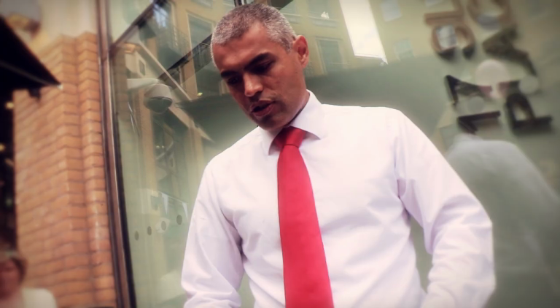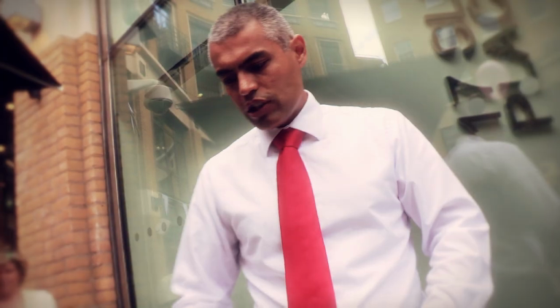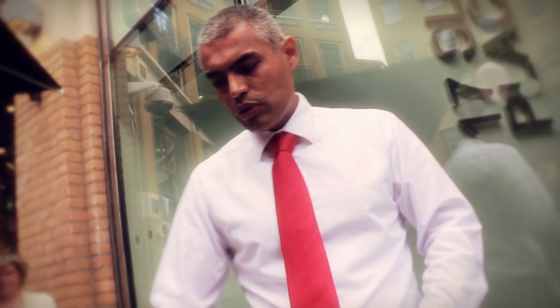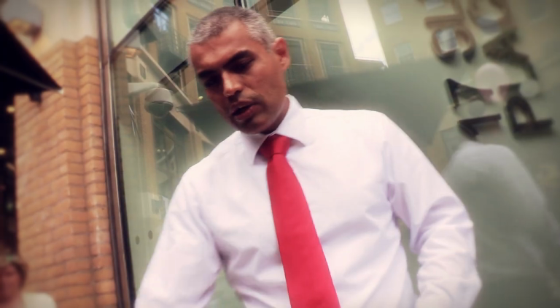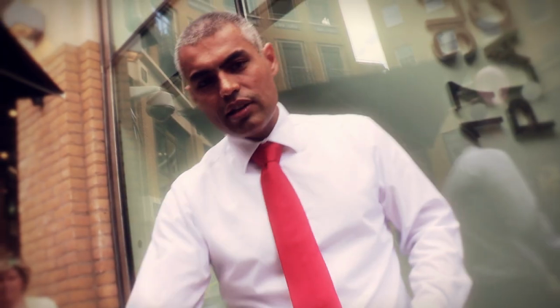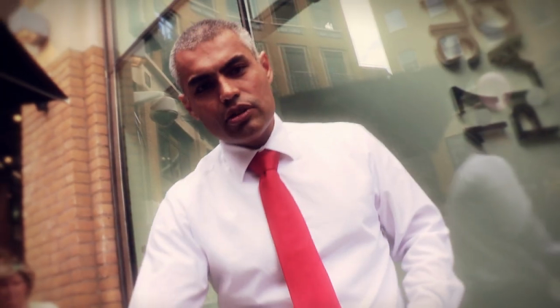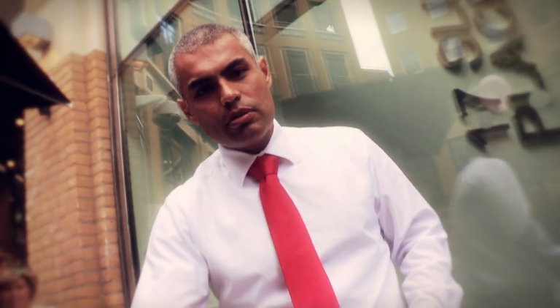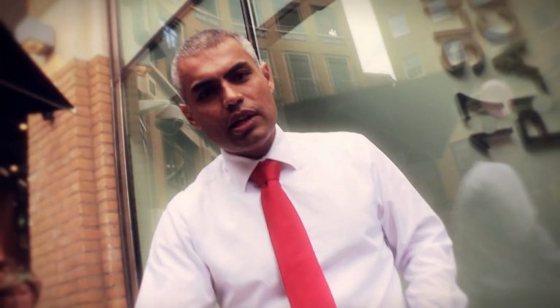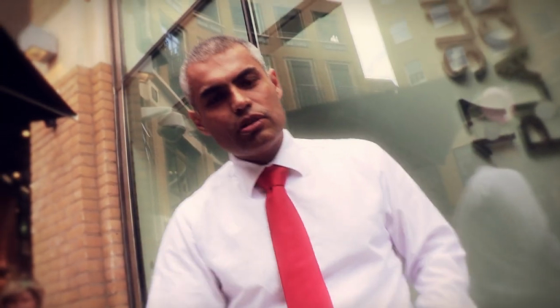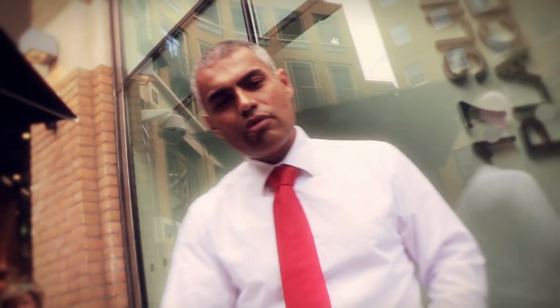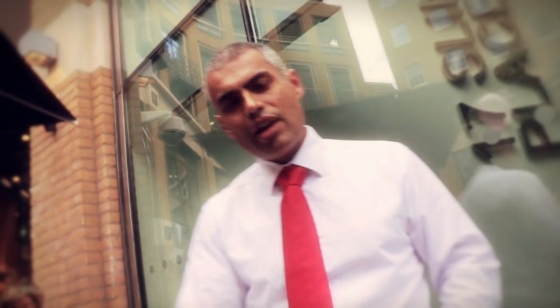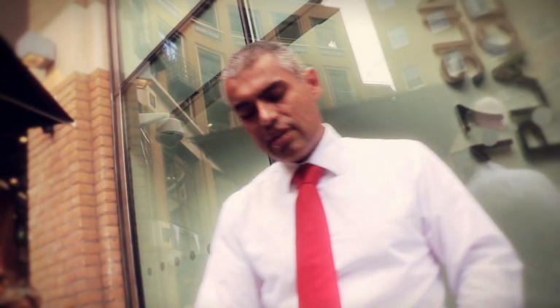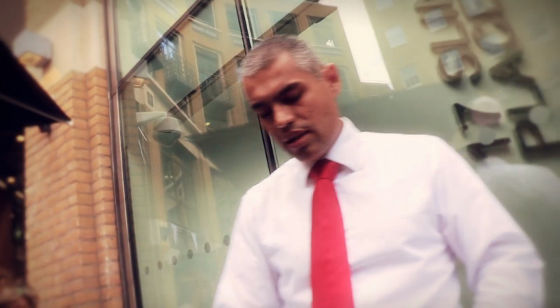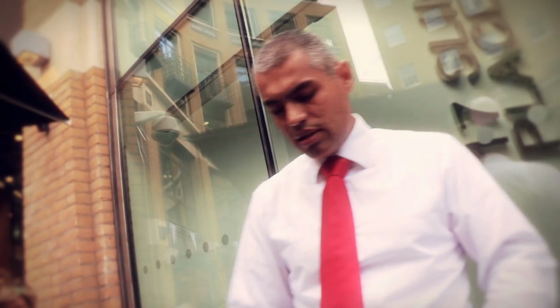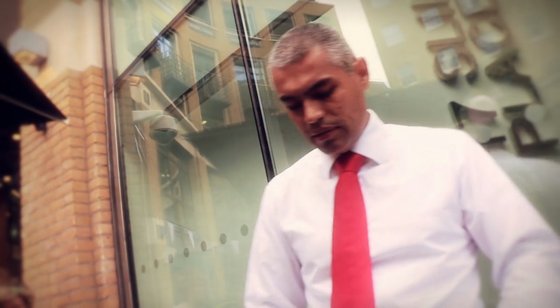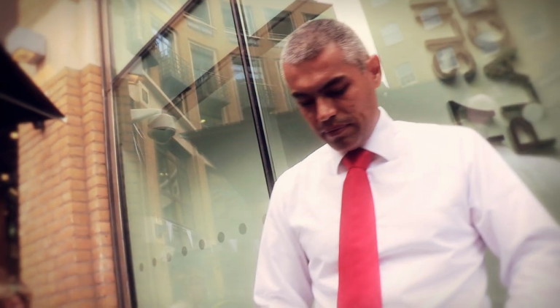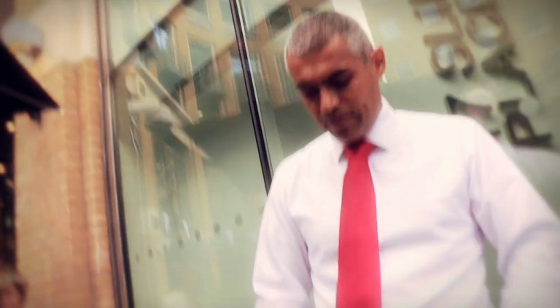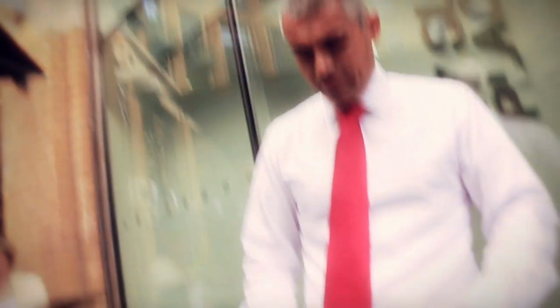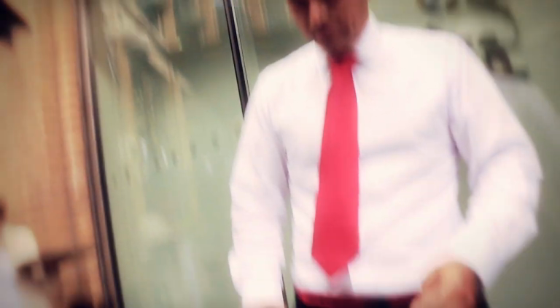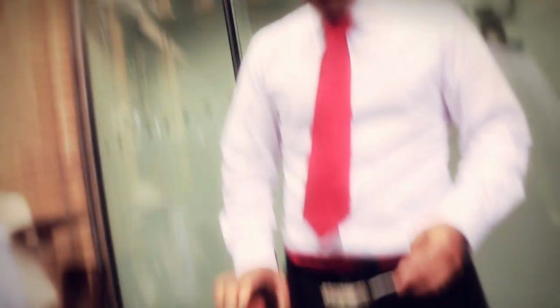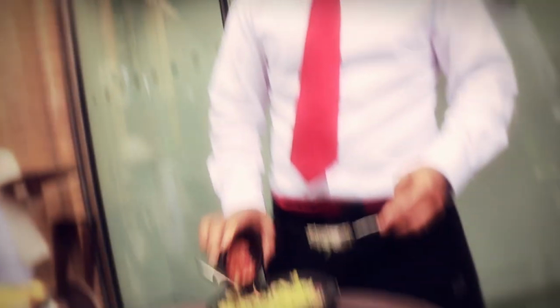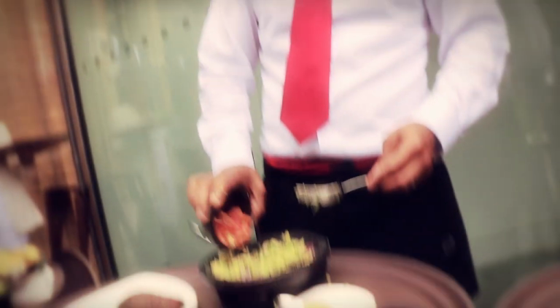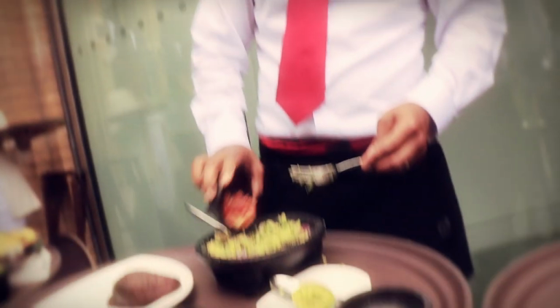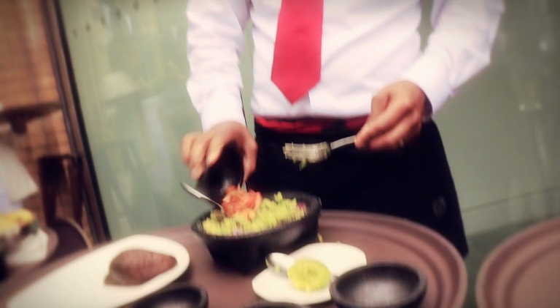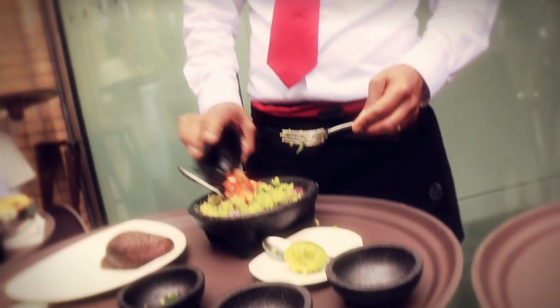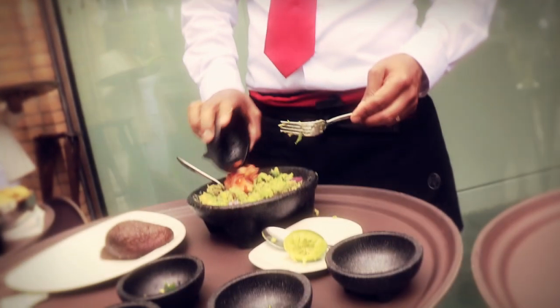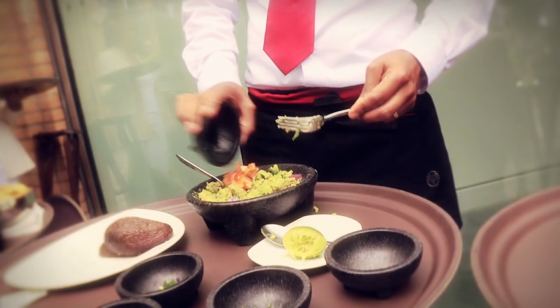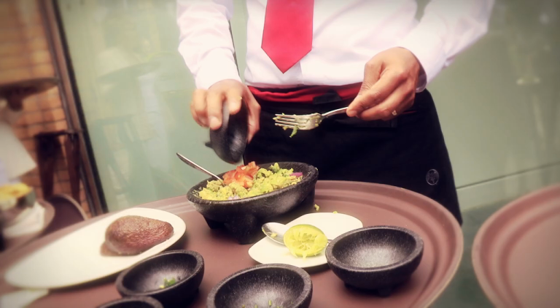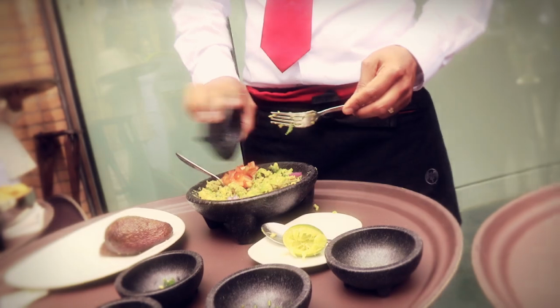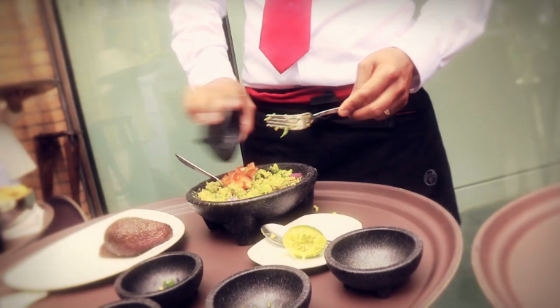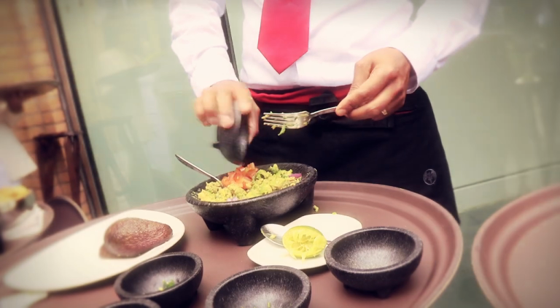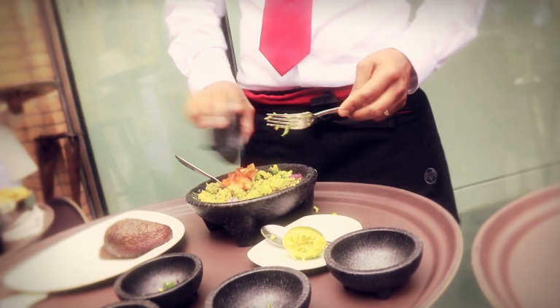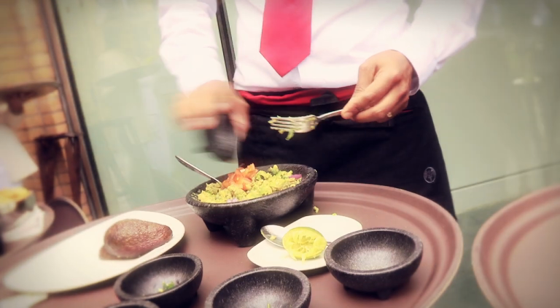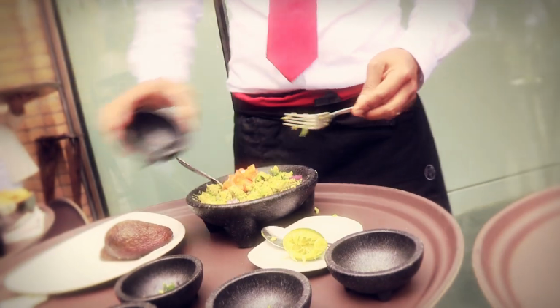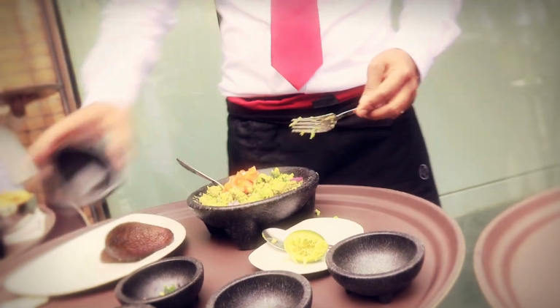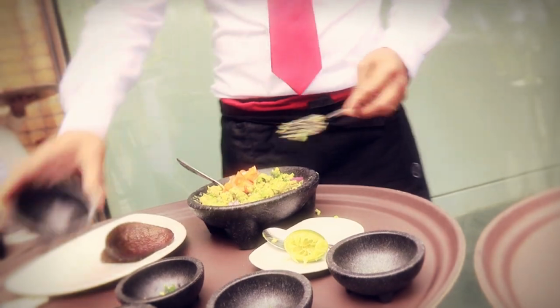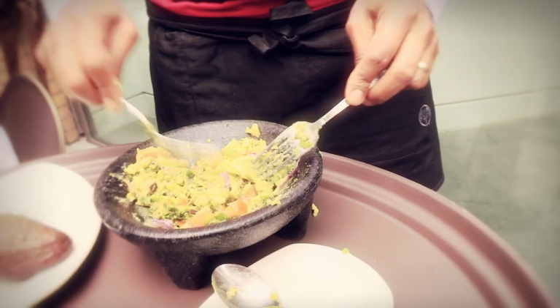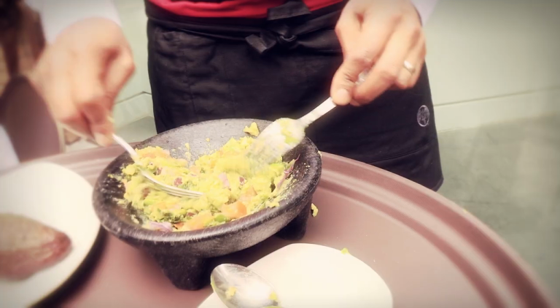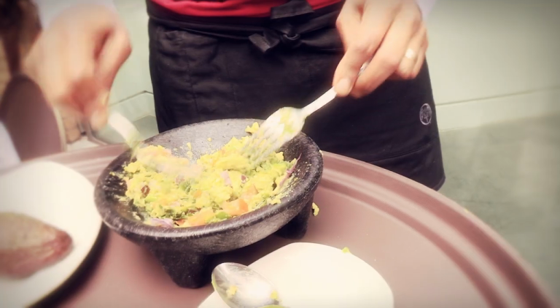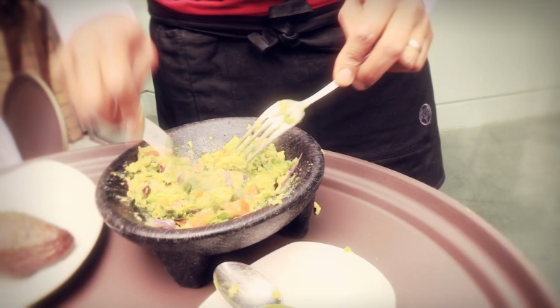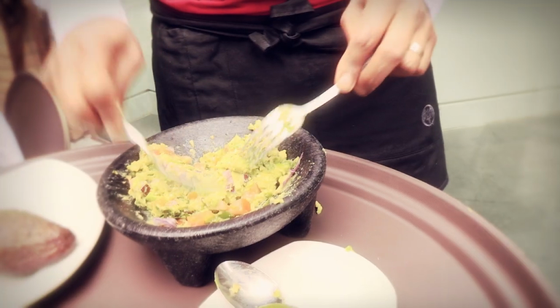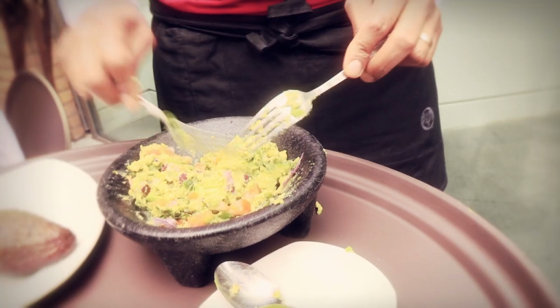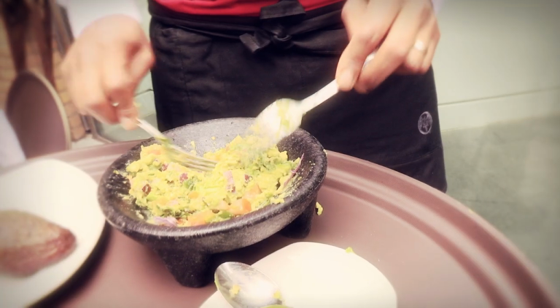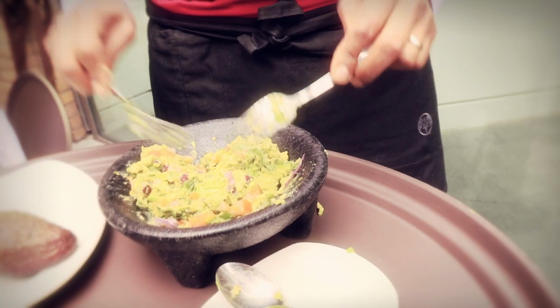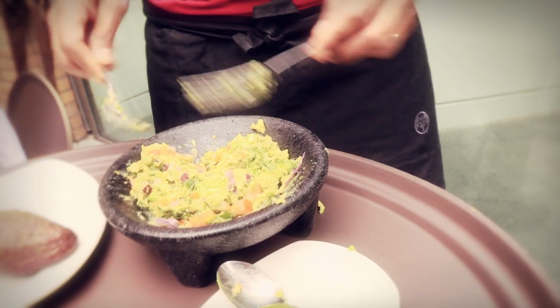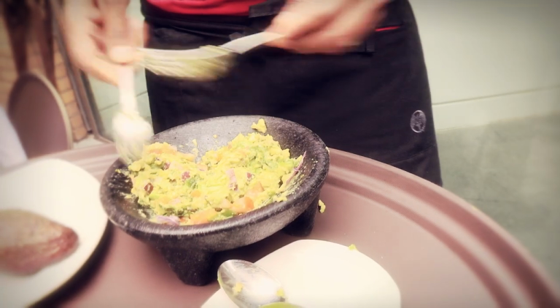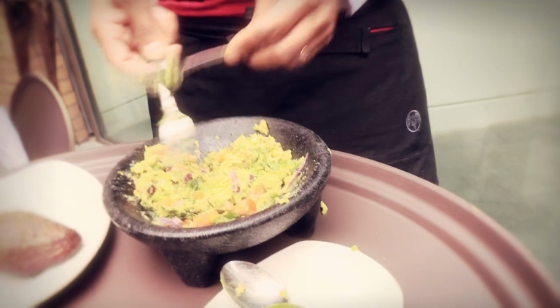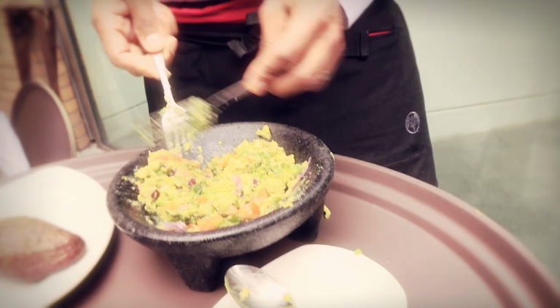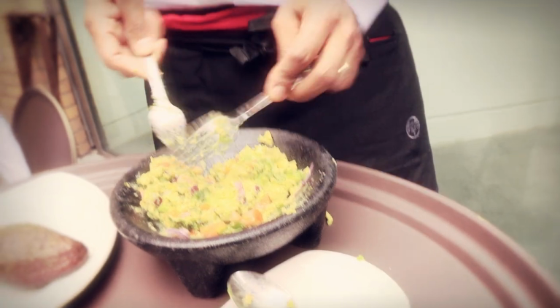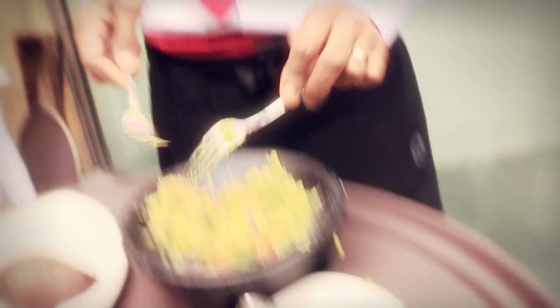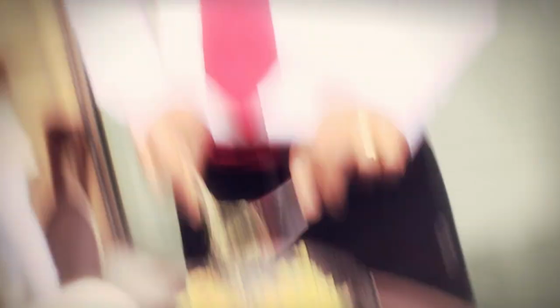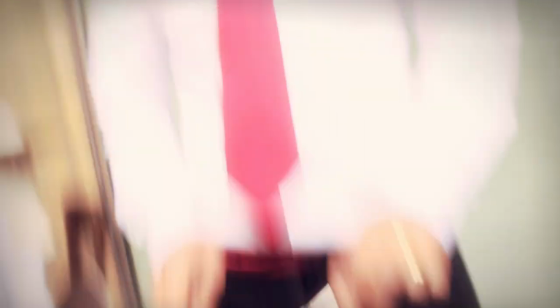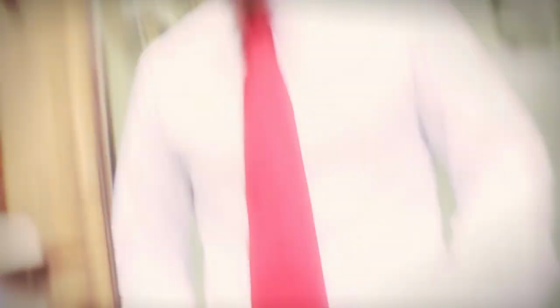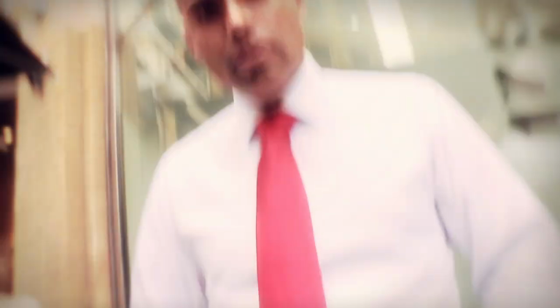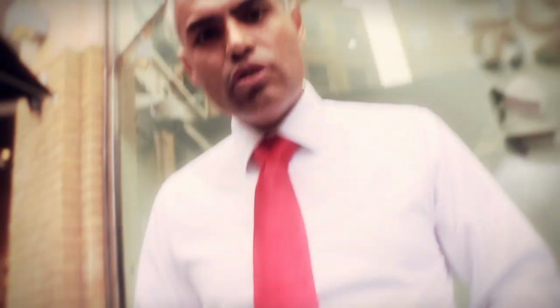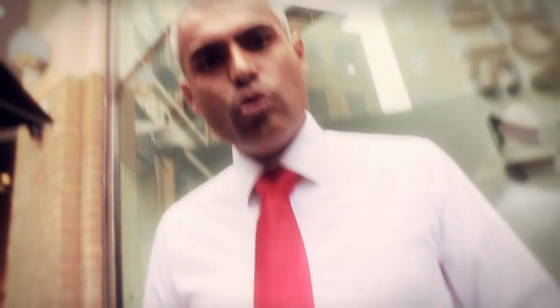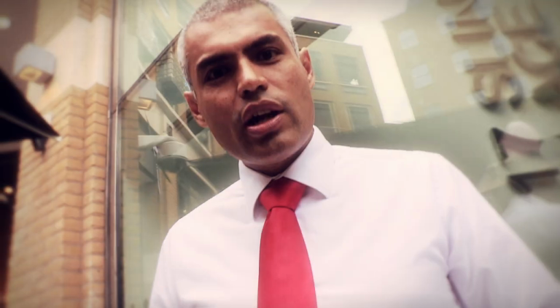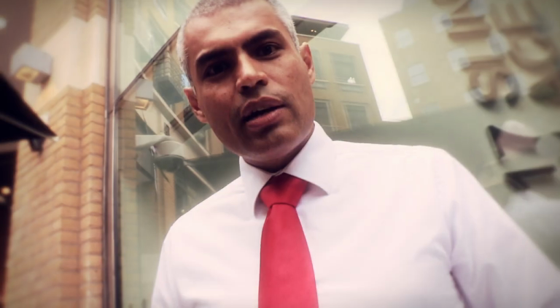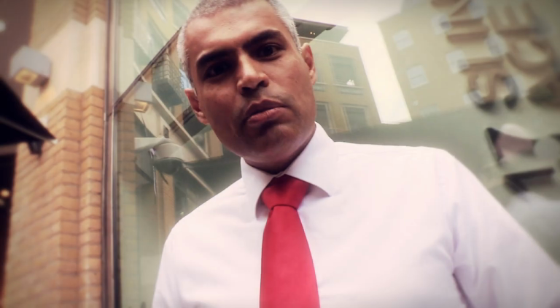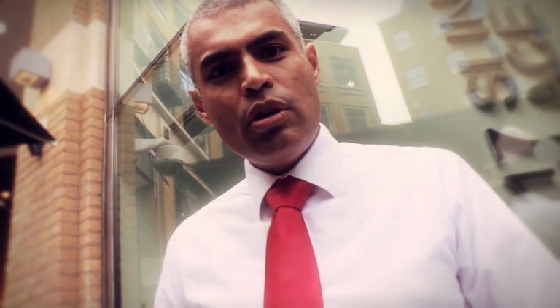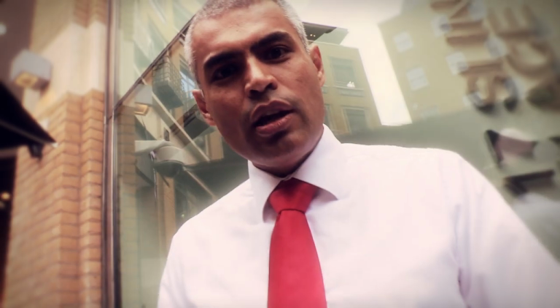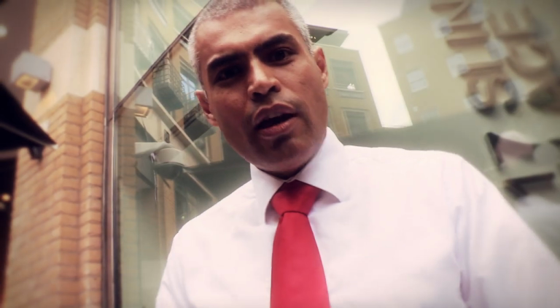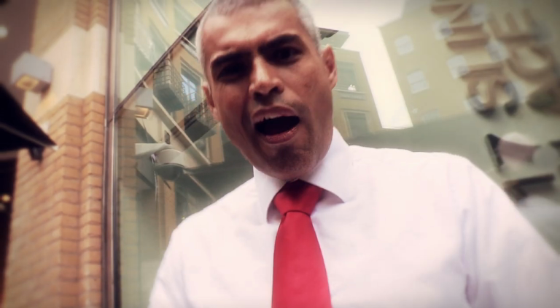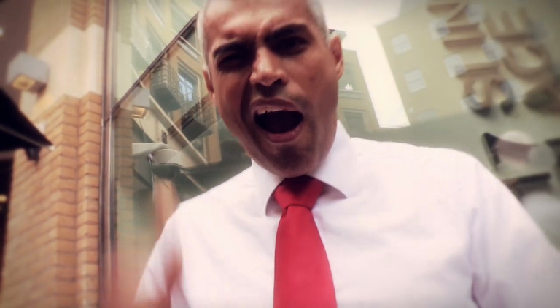Try to add the tomato right at the end. Here you go, guys — your guacamole.